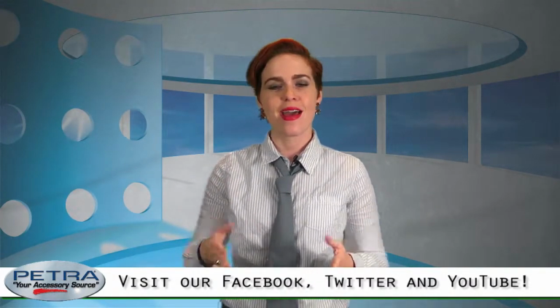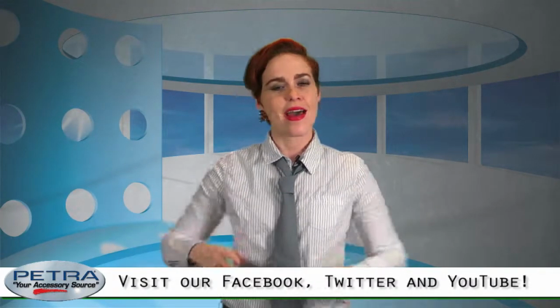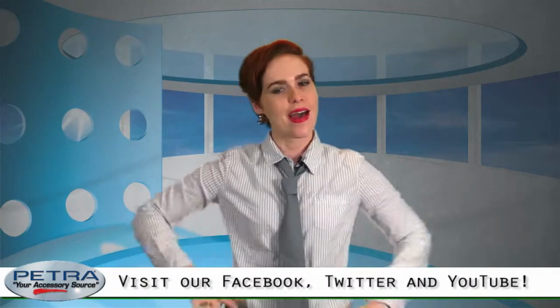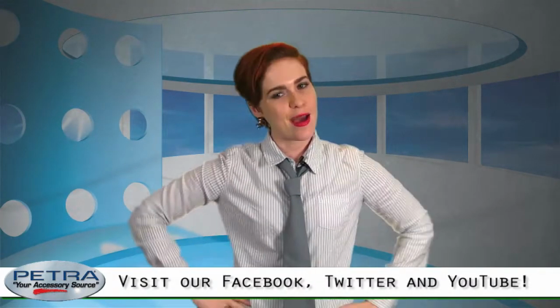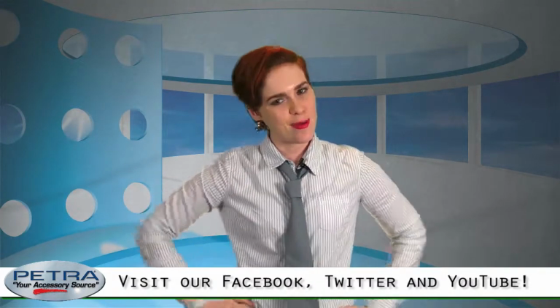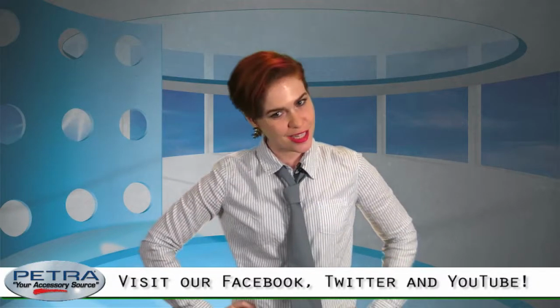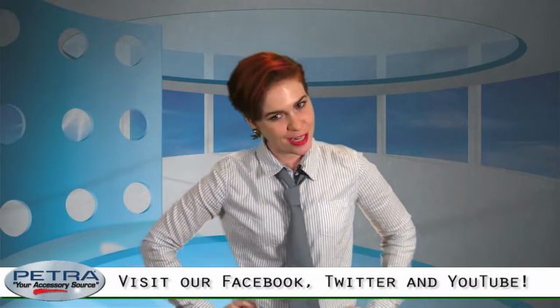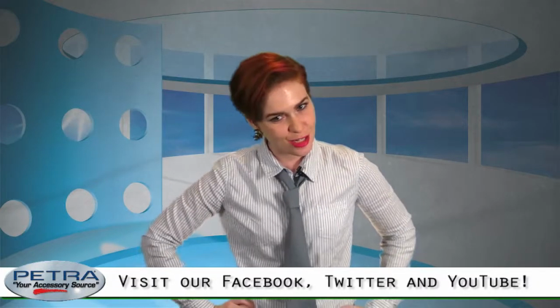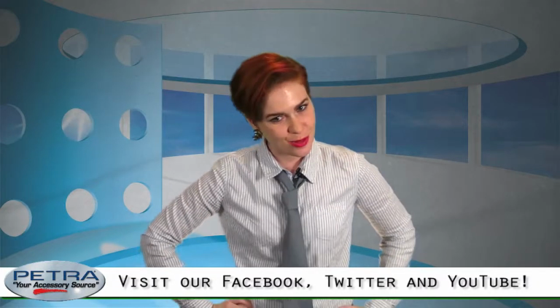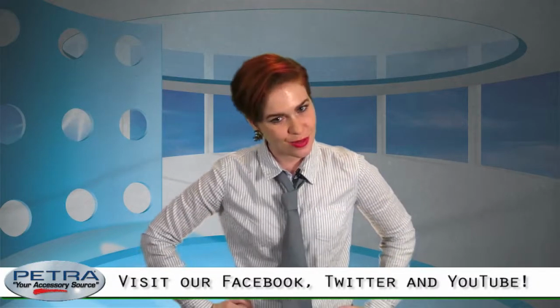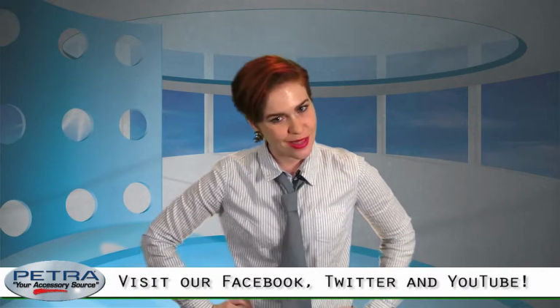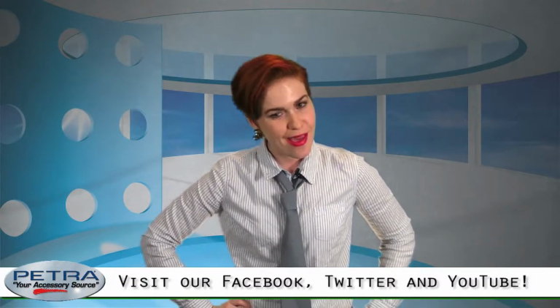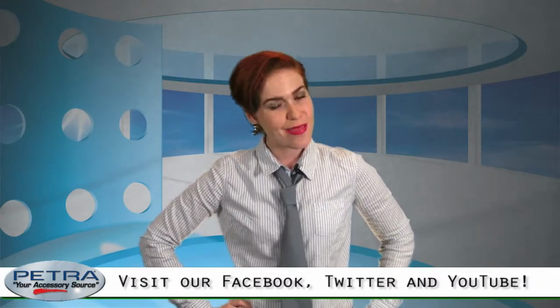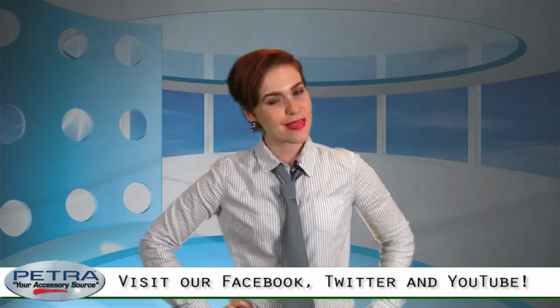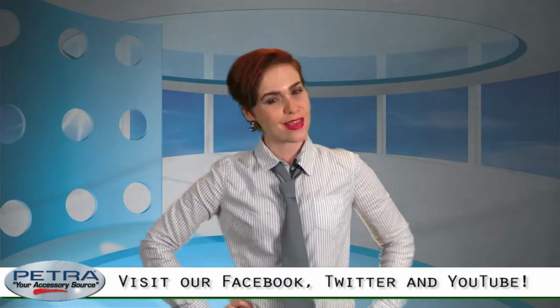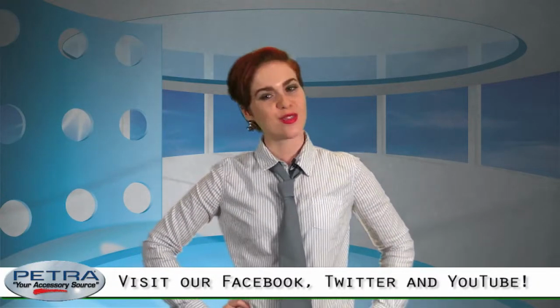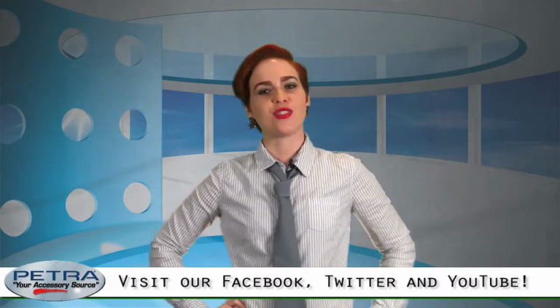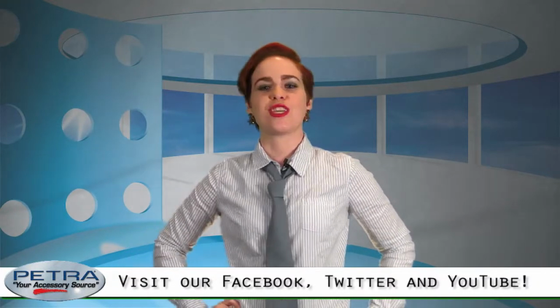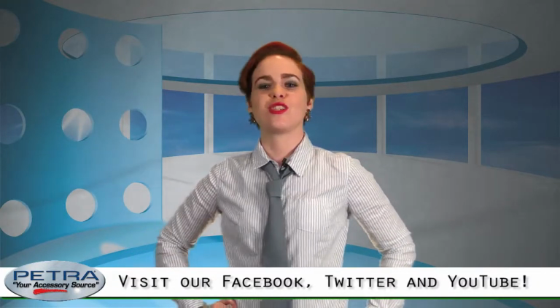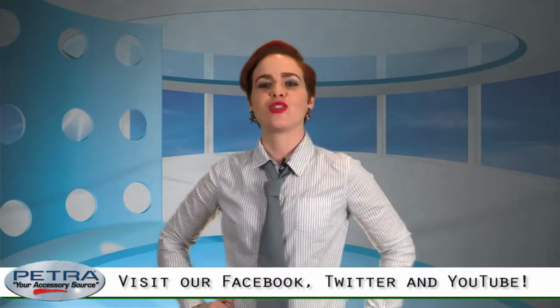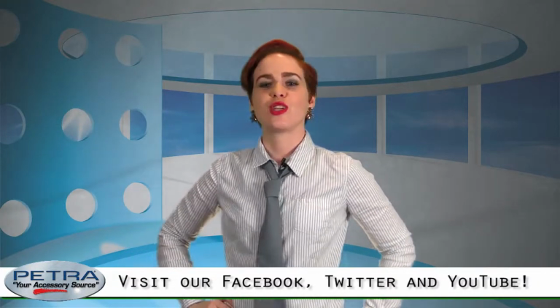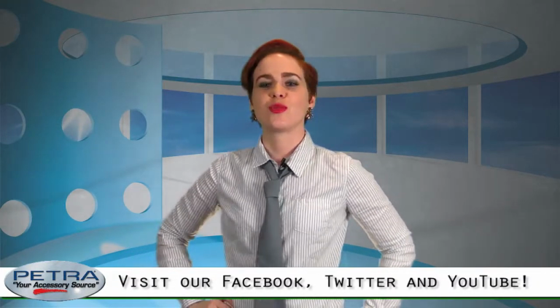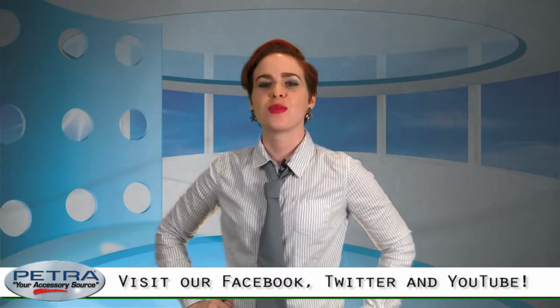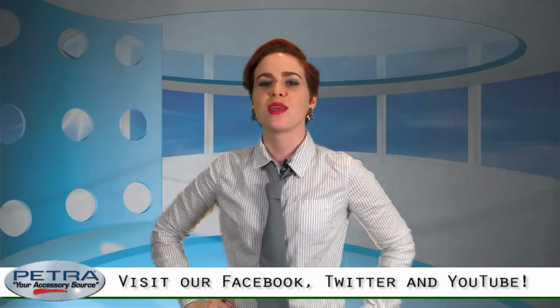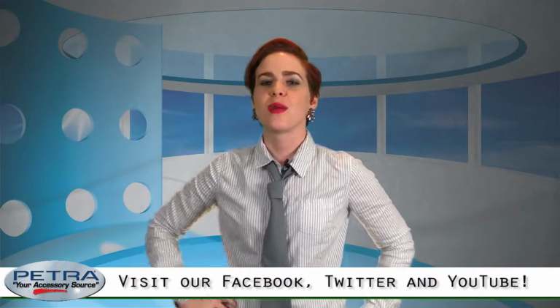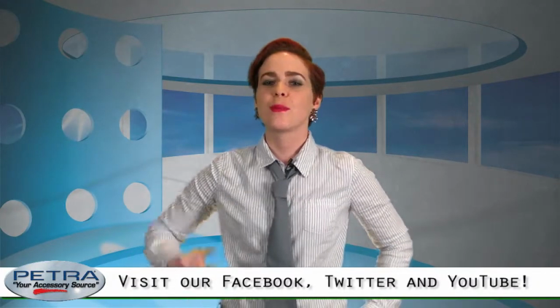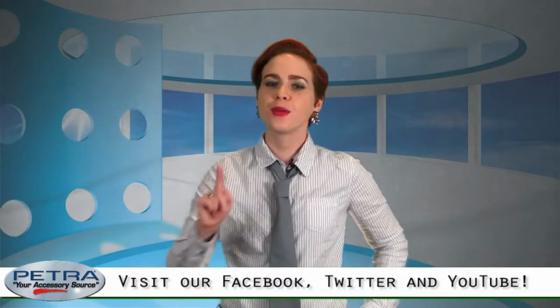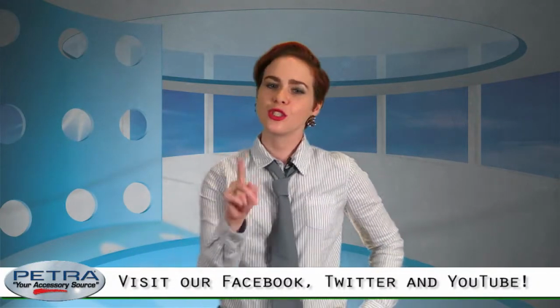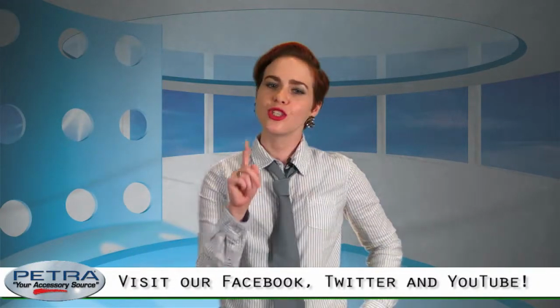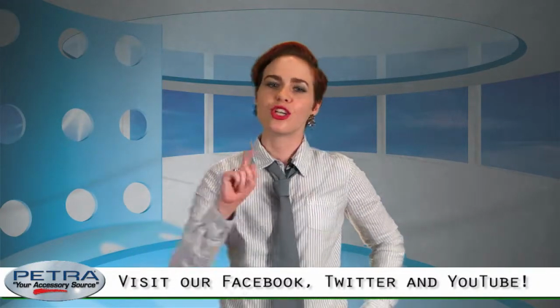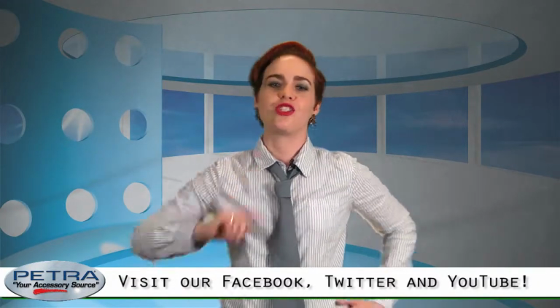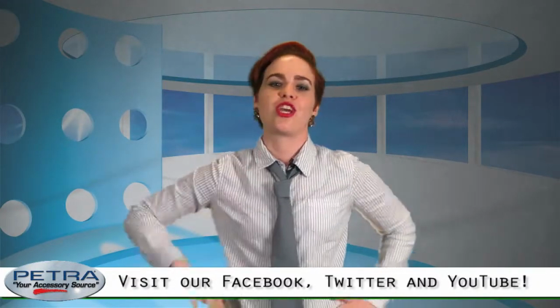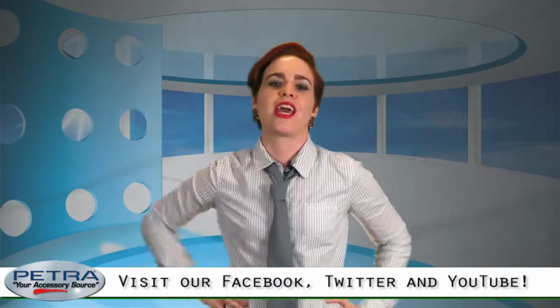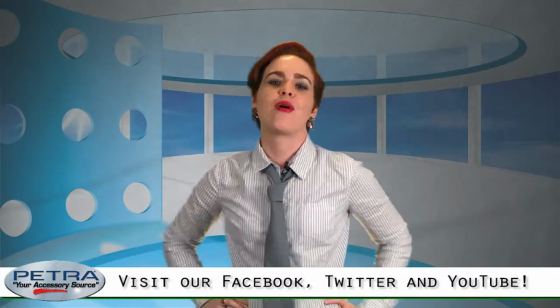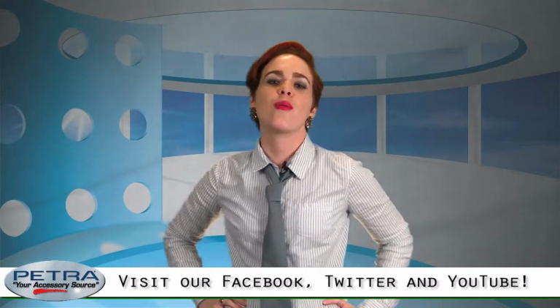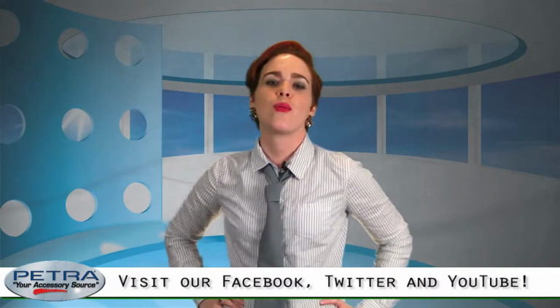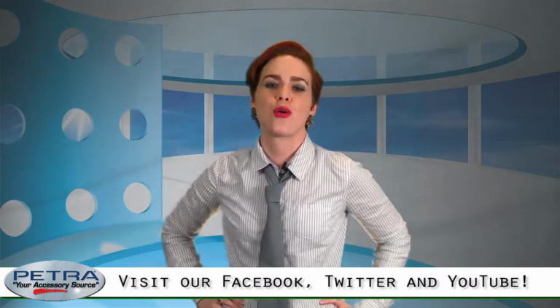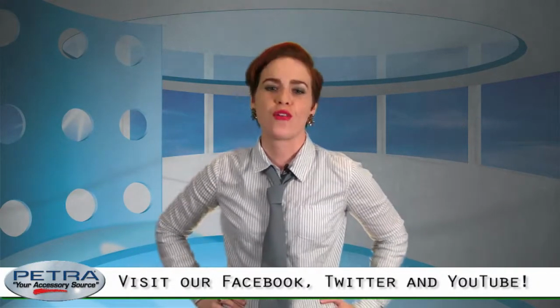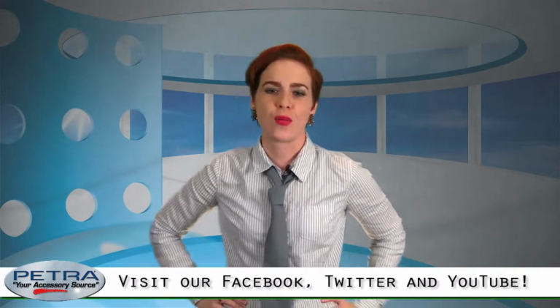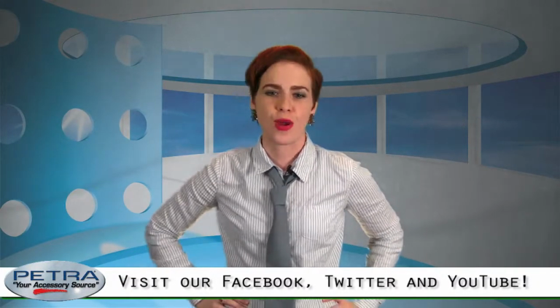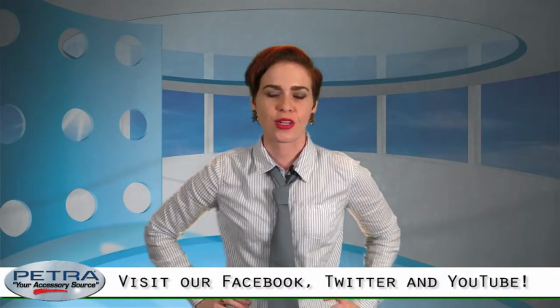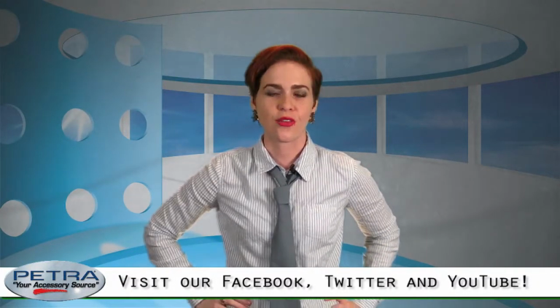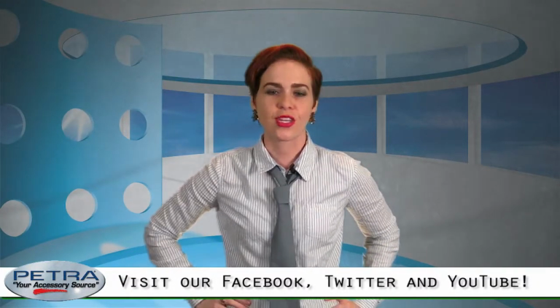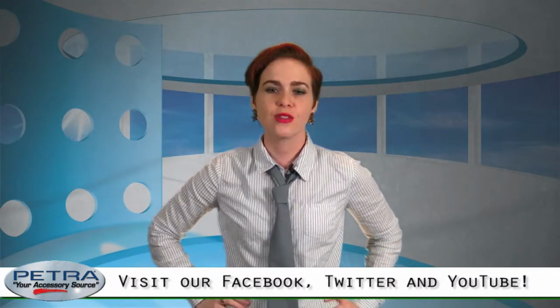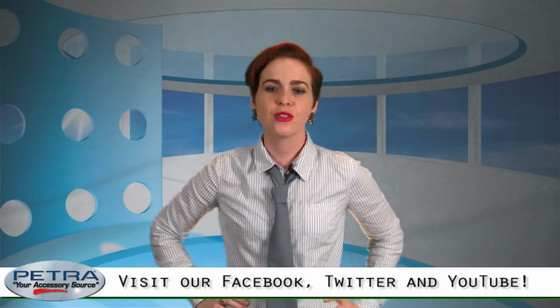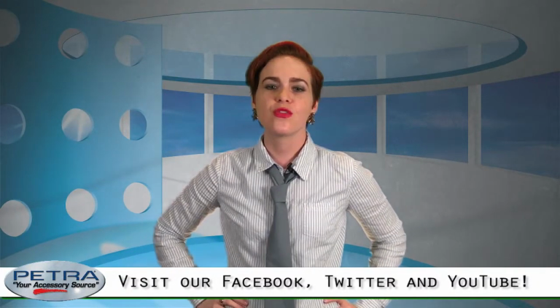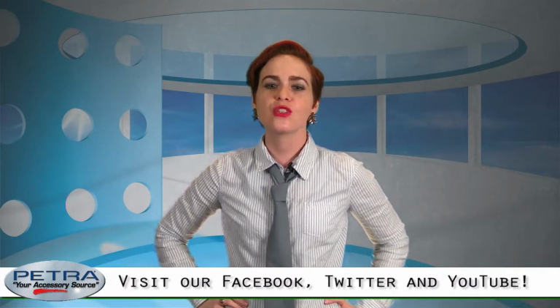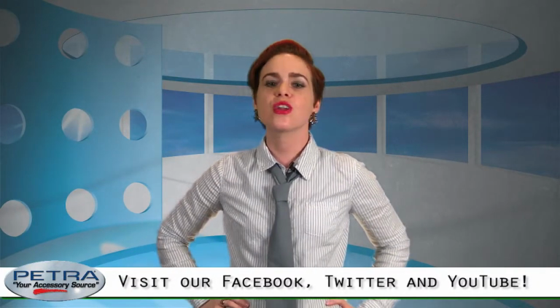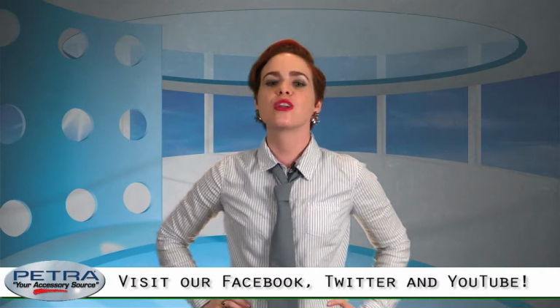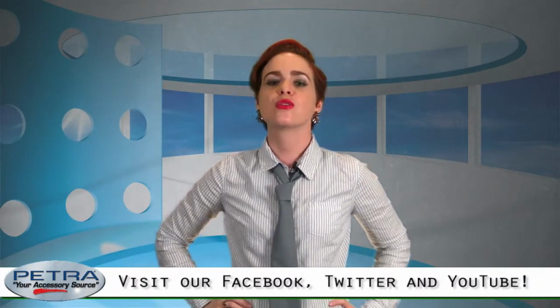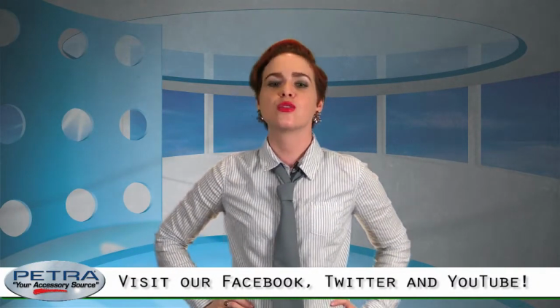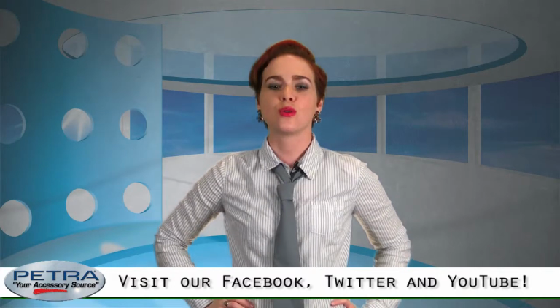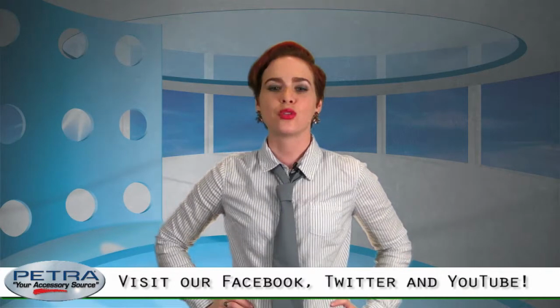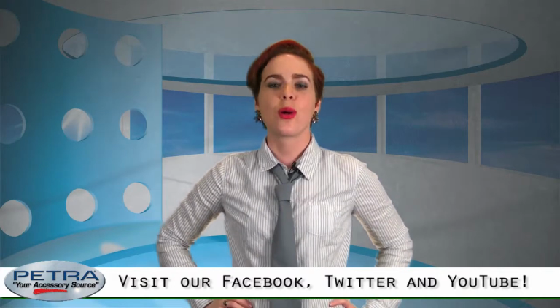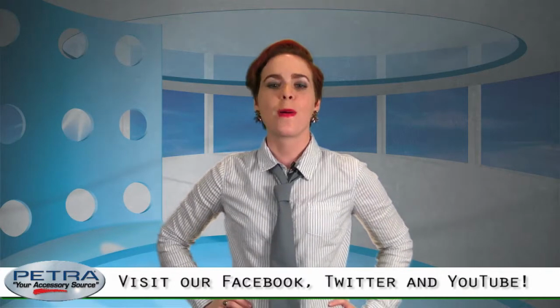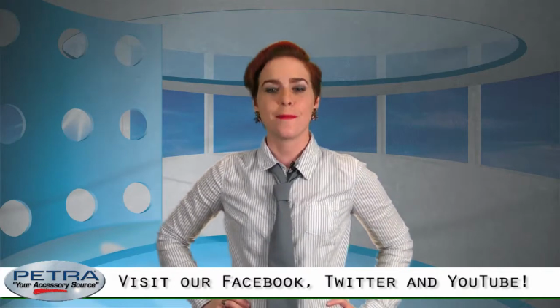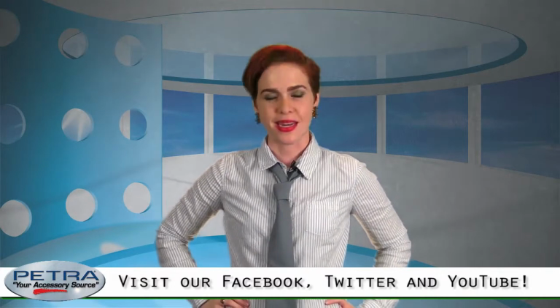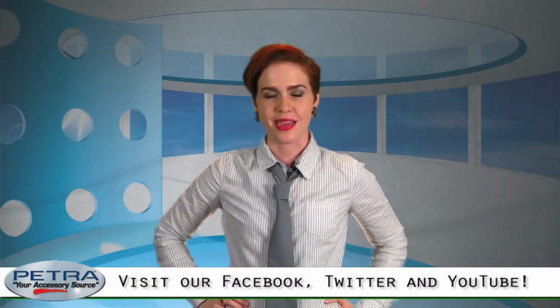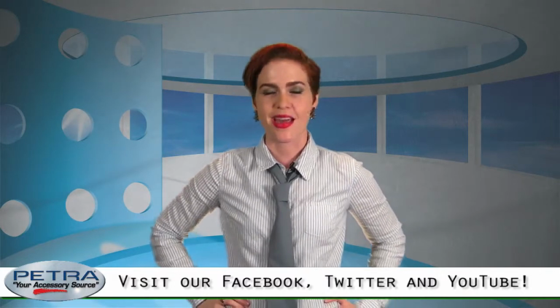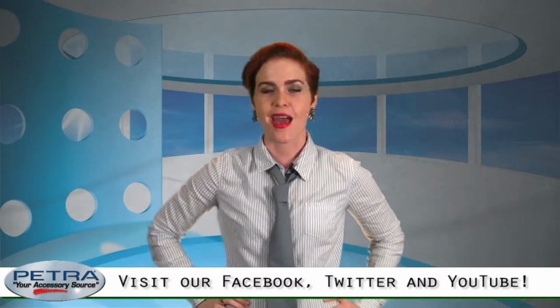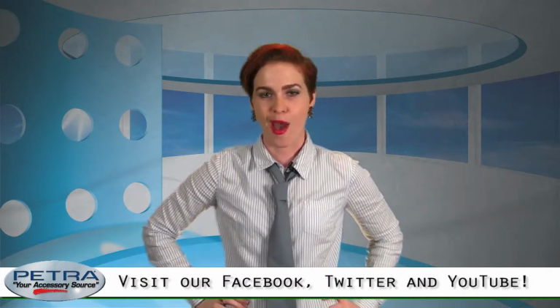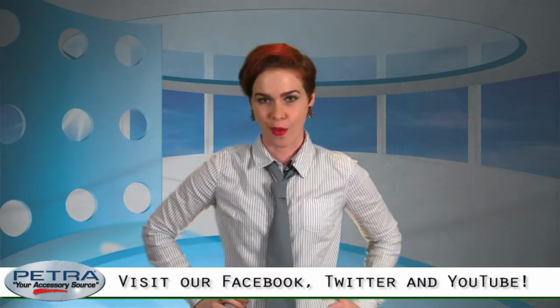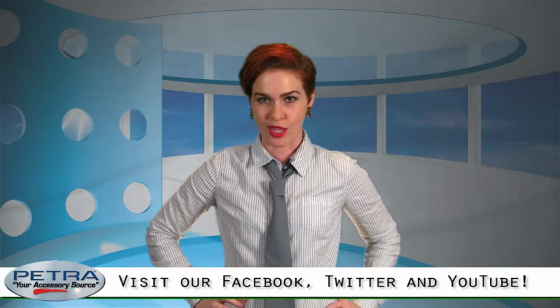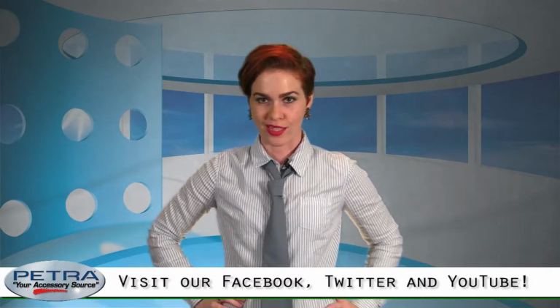I'm Natalia Jones — thanks for taking charge with me. Be sure to check out more of our product videos featured on our social media outlets.